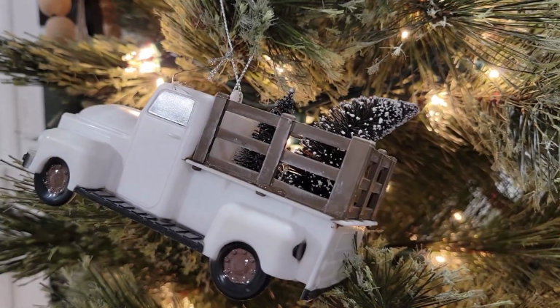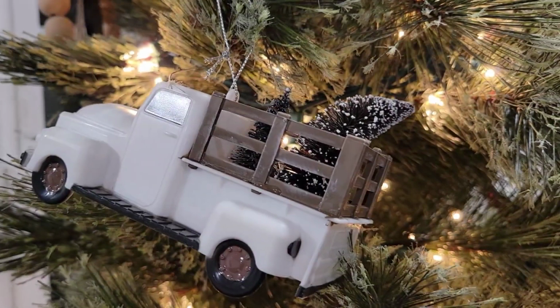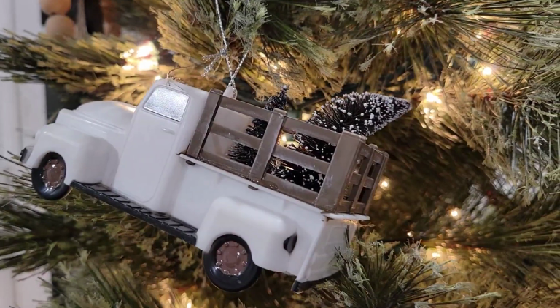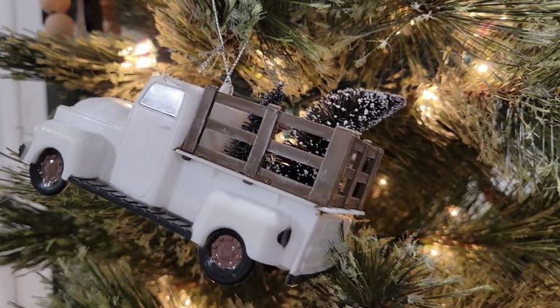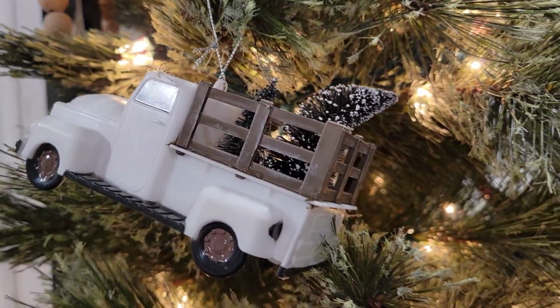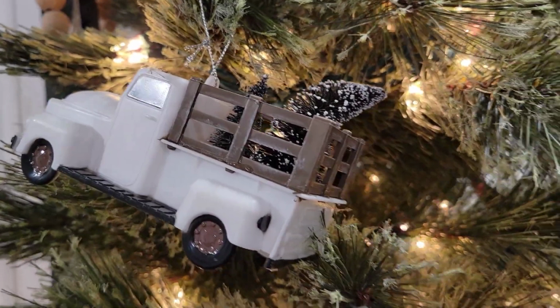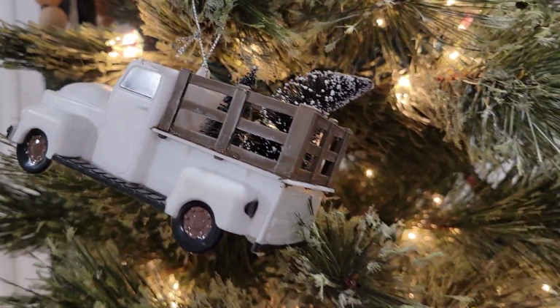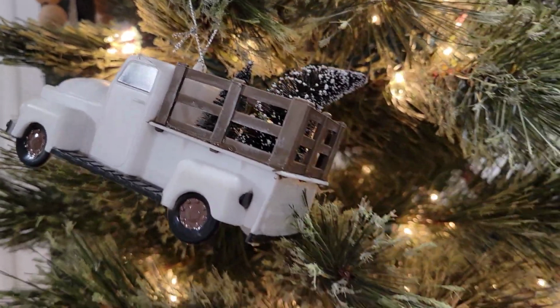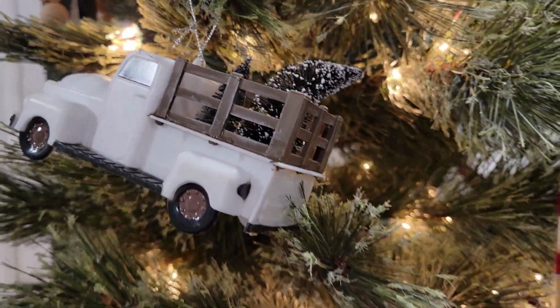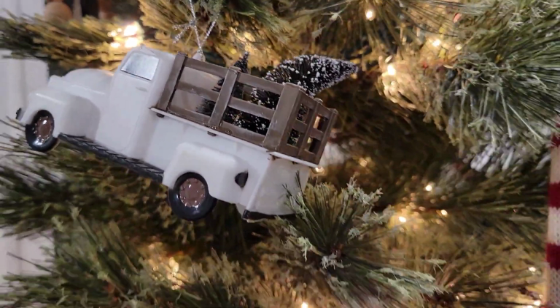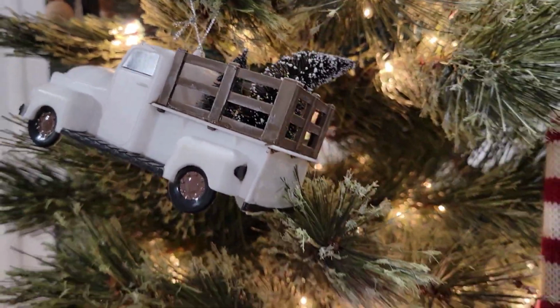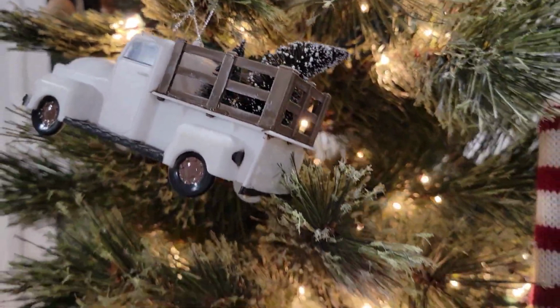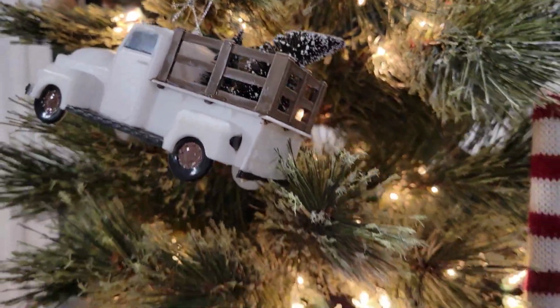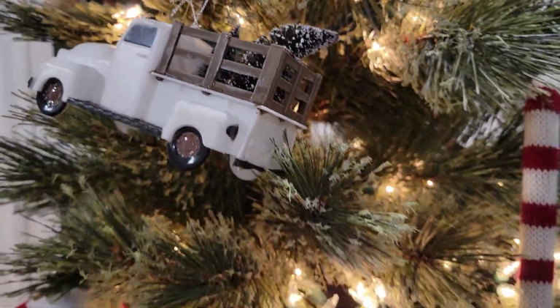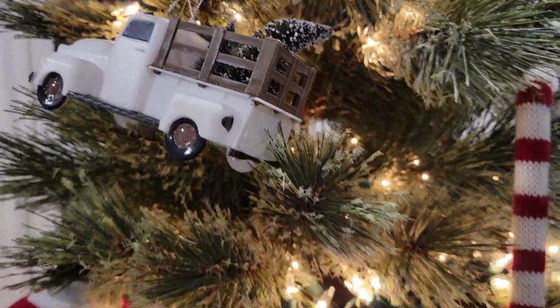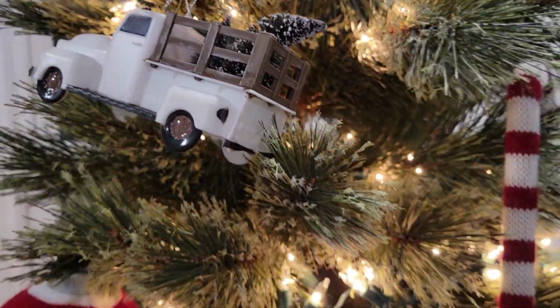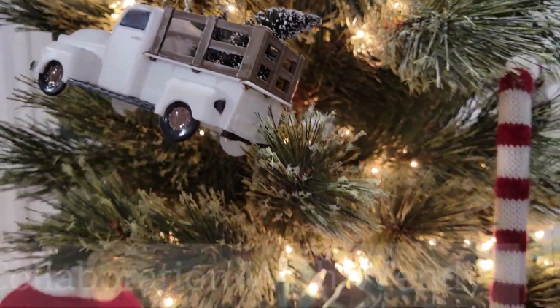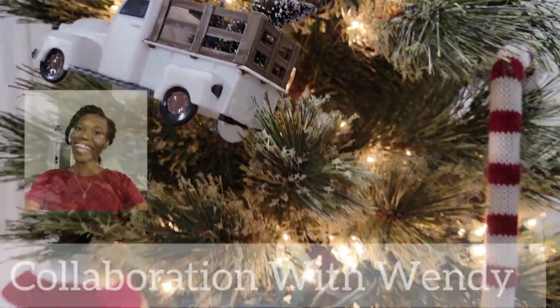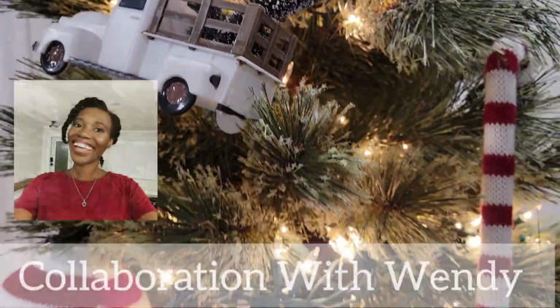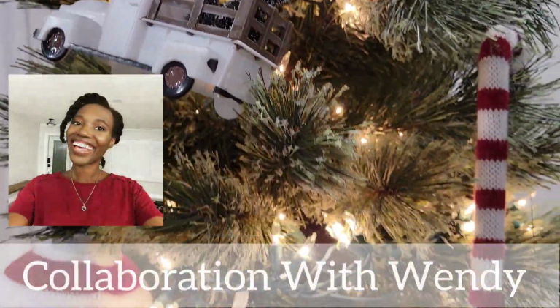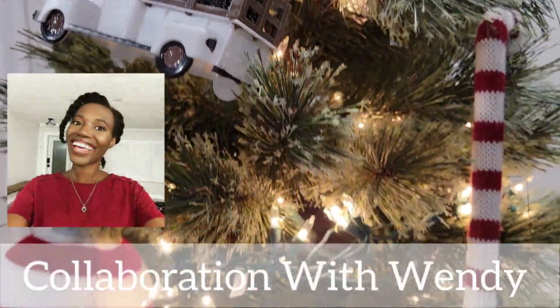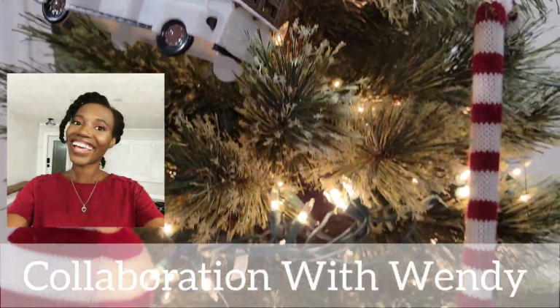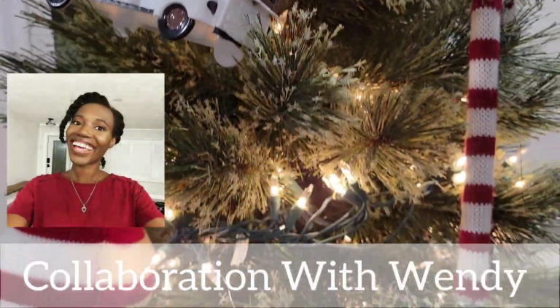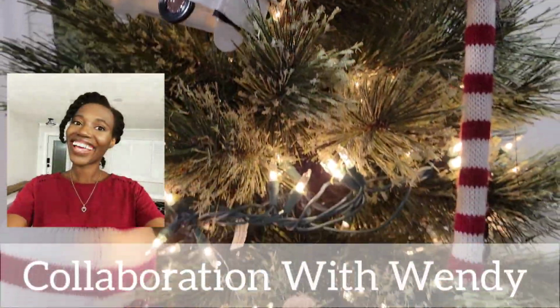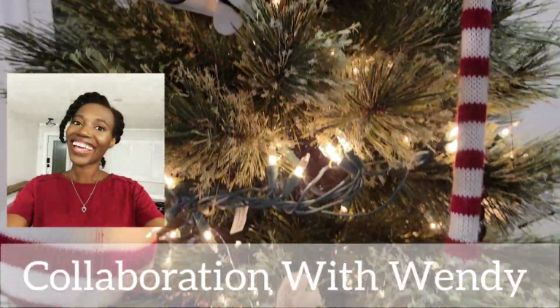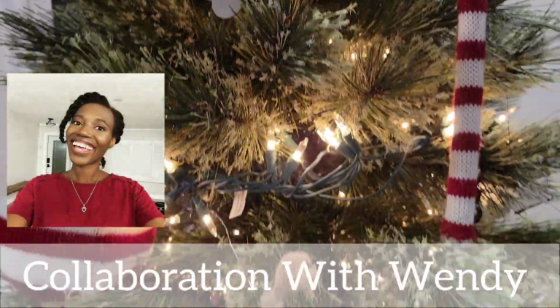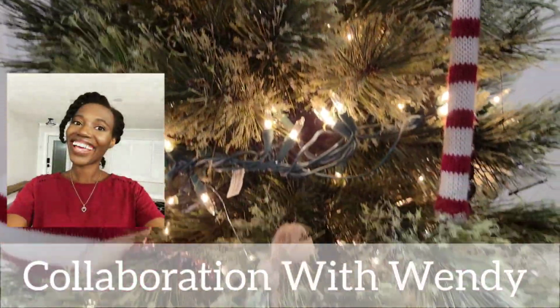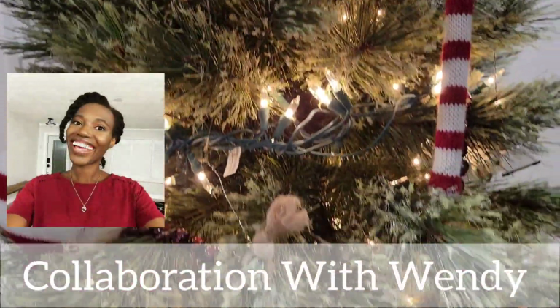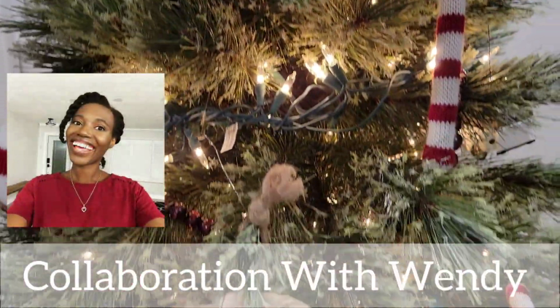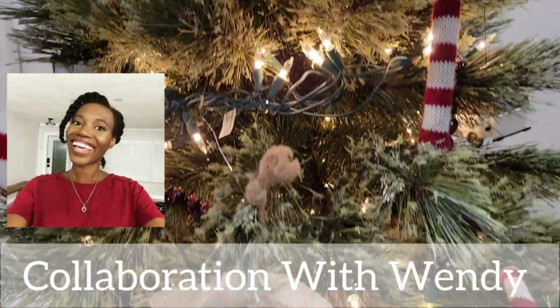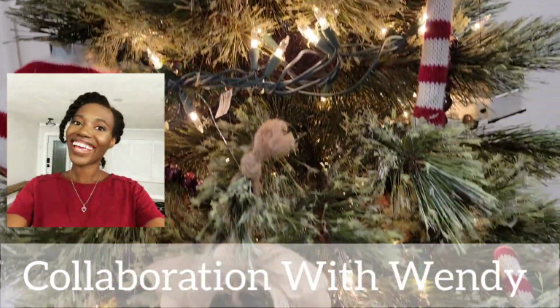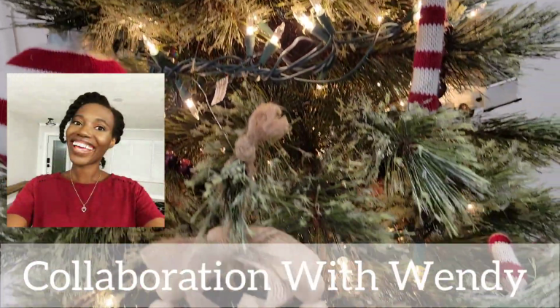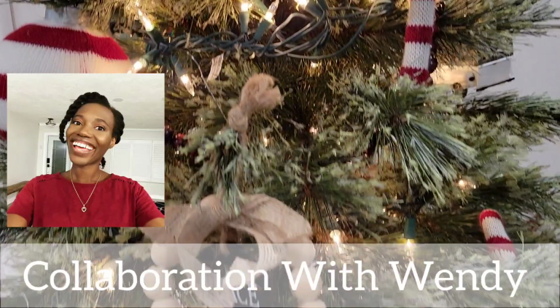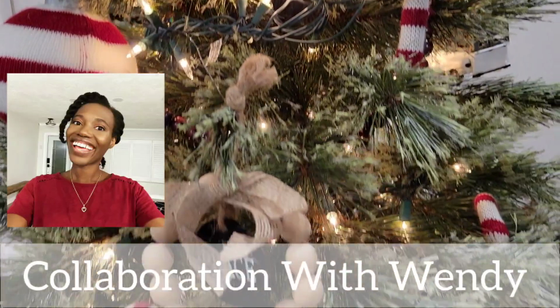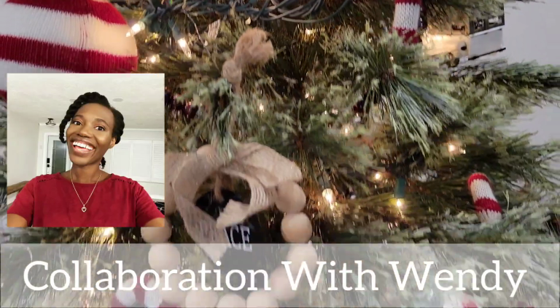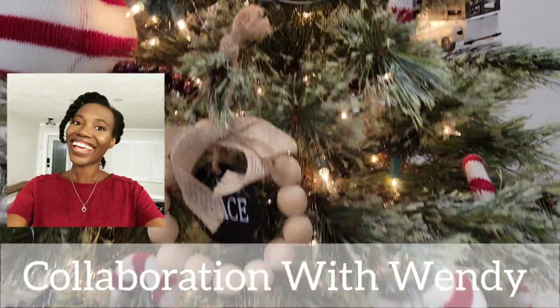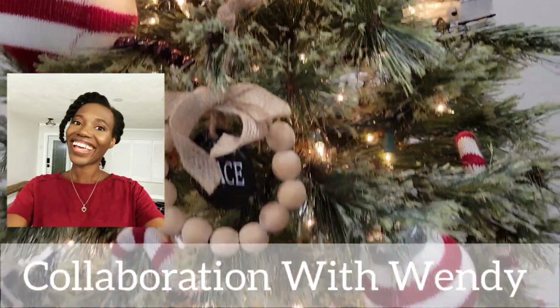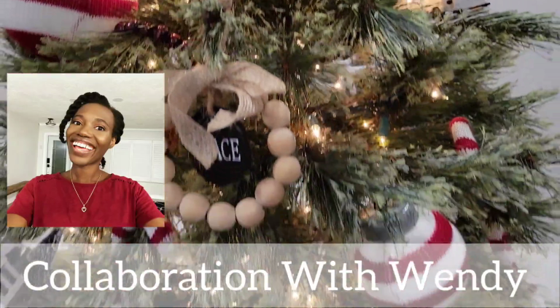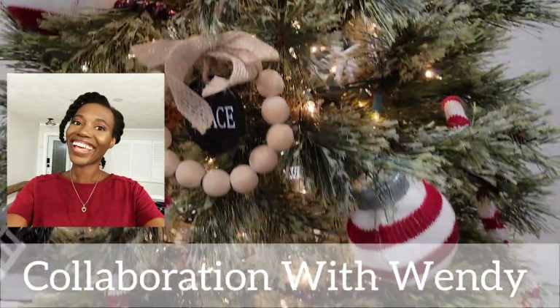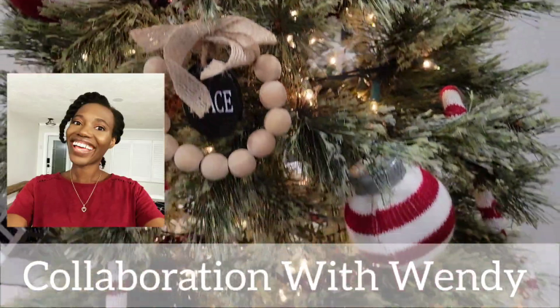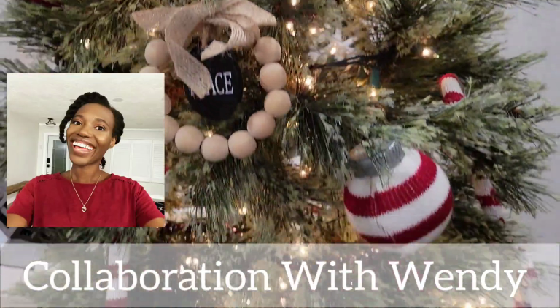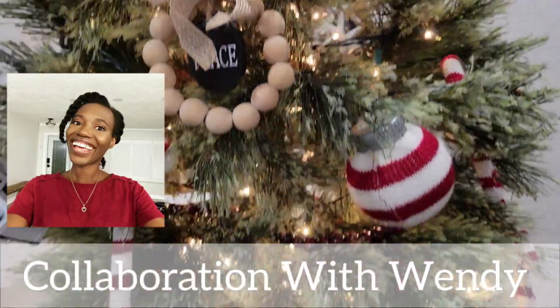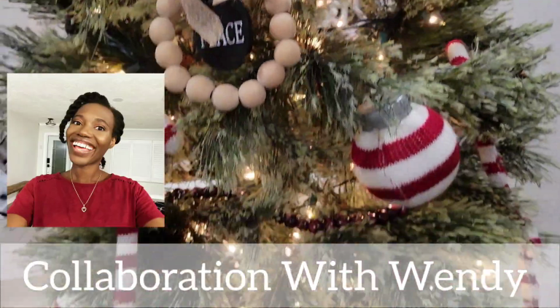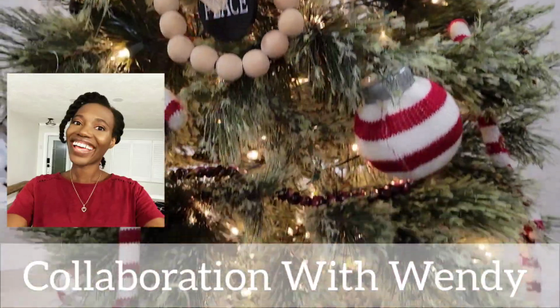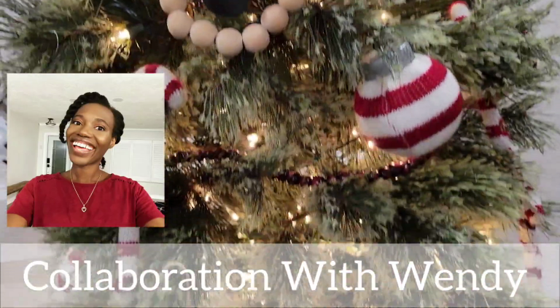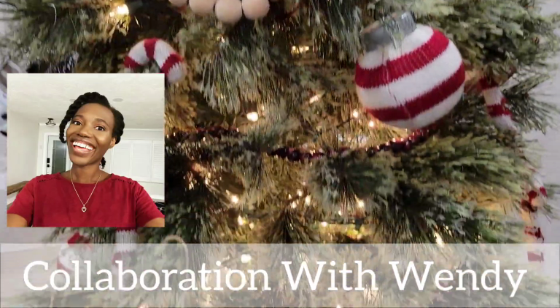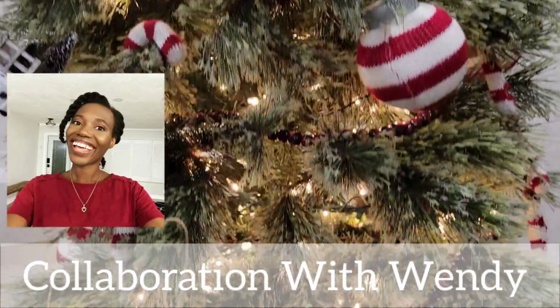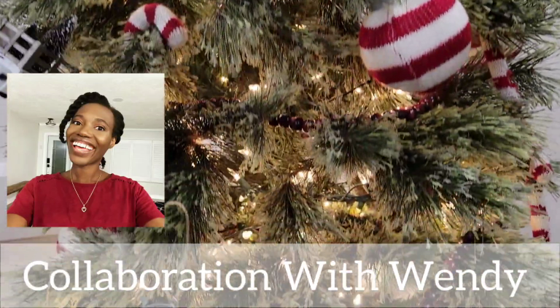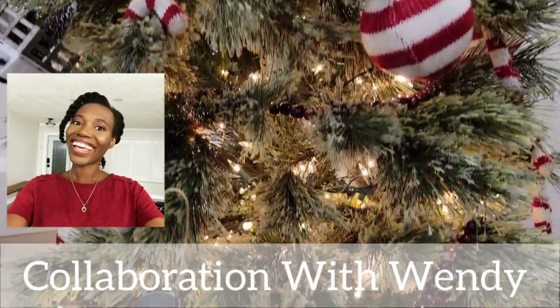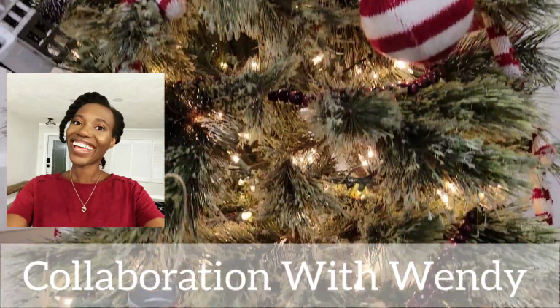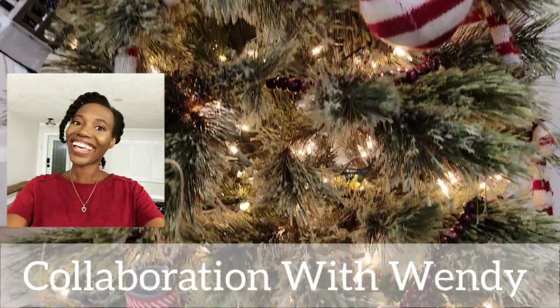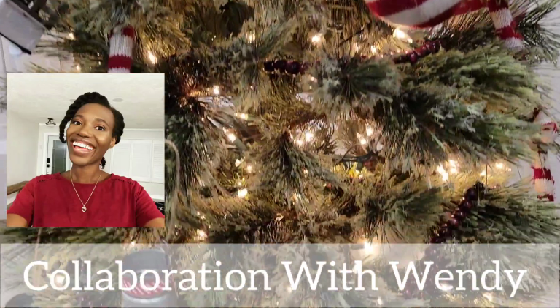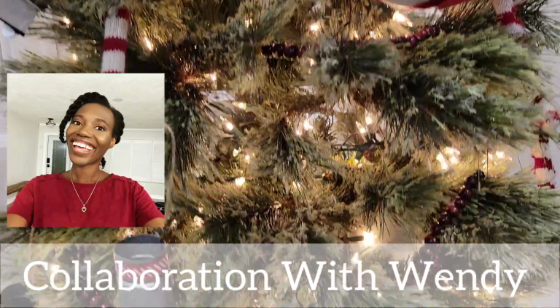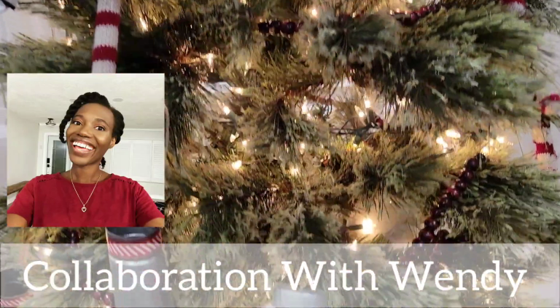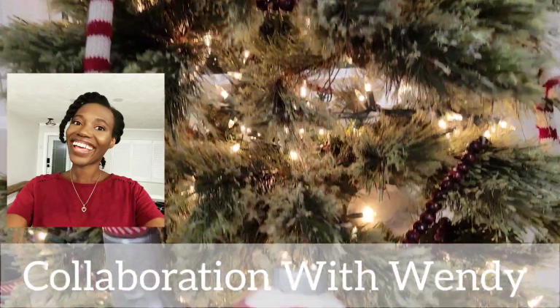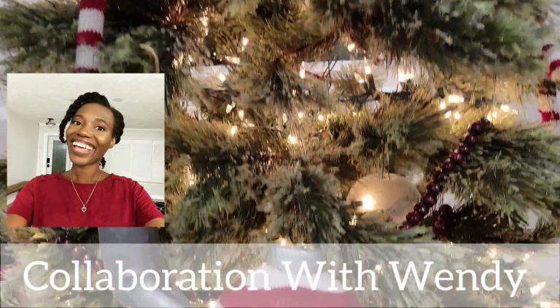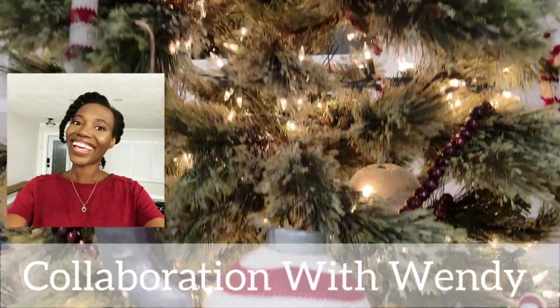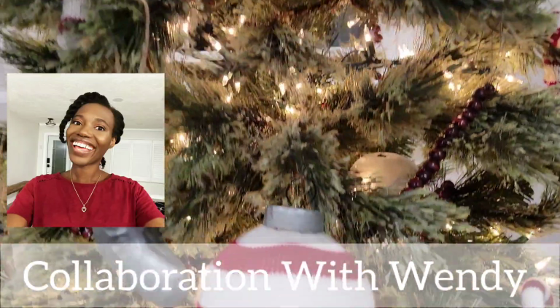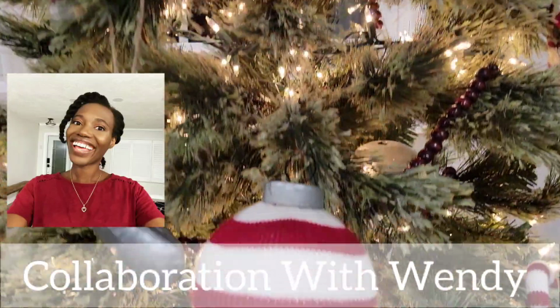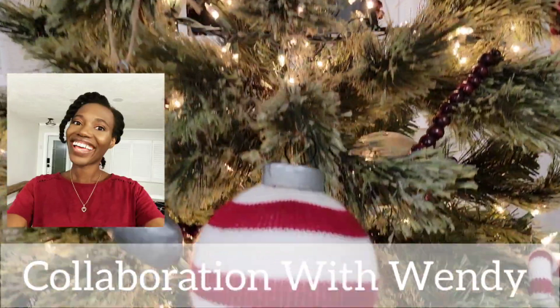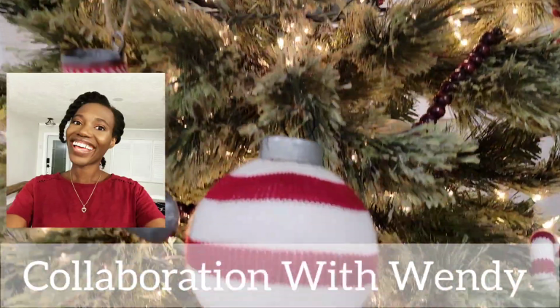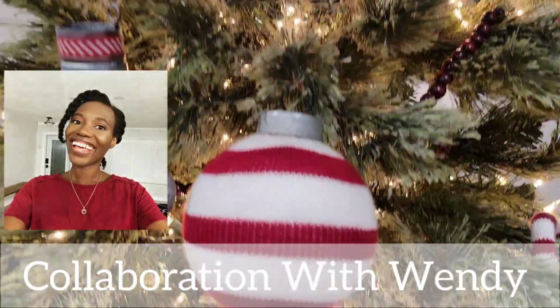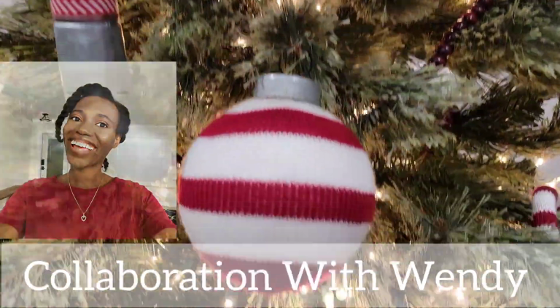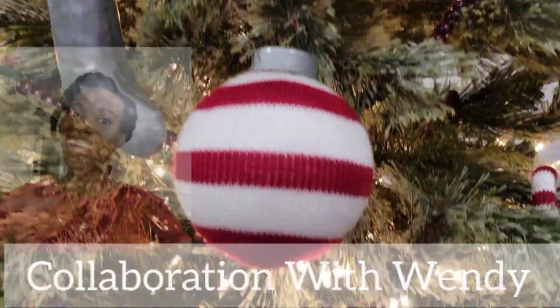This video today is in collaboration with Wendy from Plan and Prep Pray. Her video, along with all the other videos in the playlist, will be linked below.